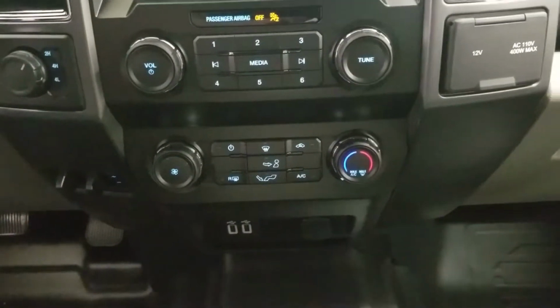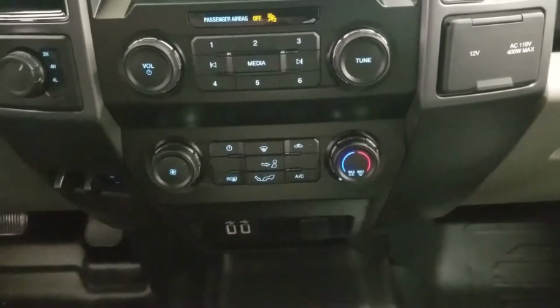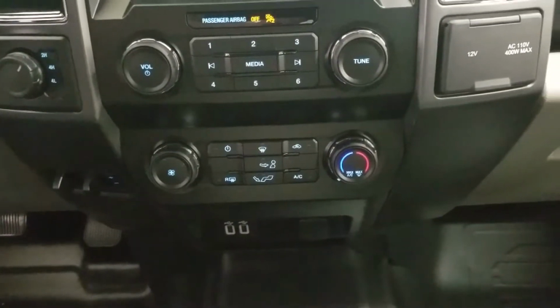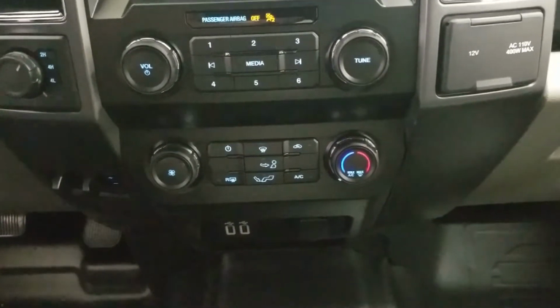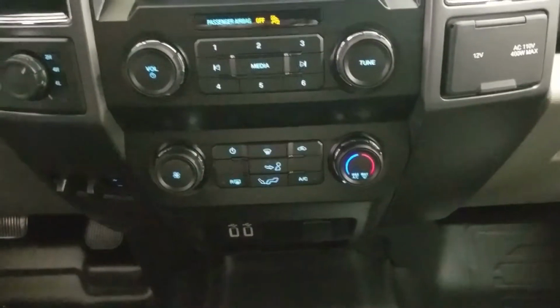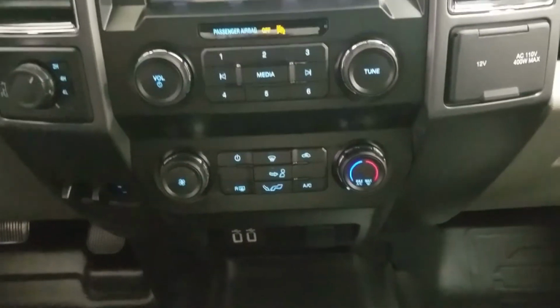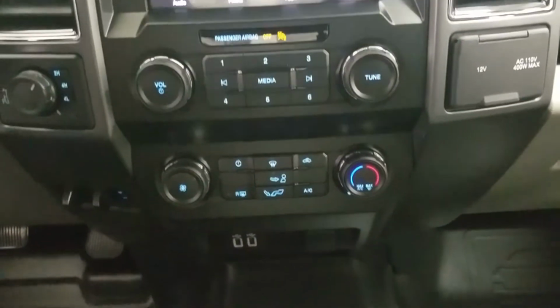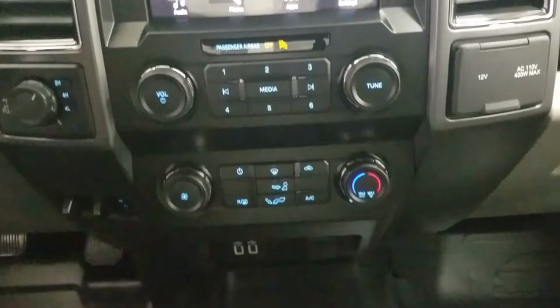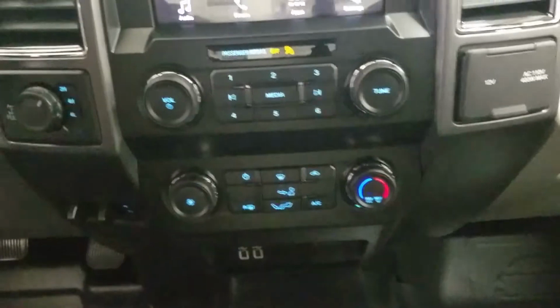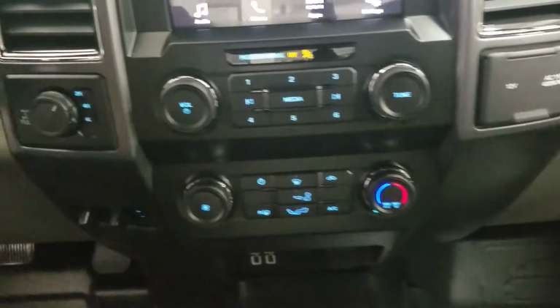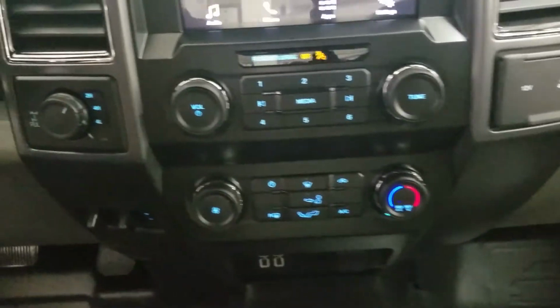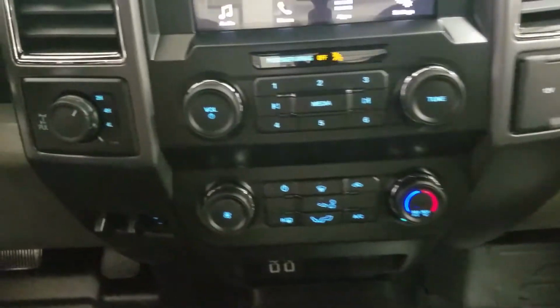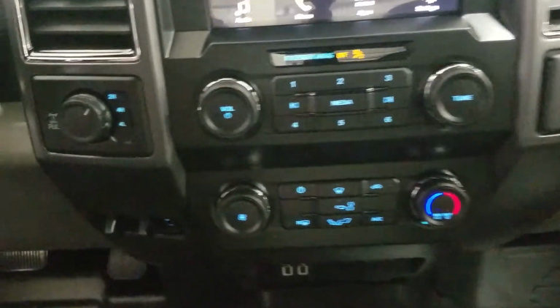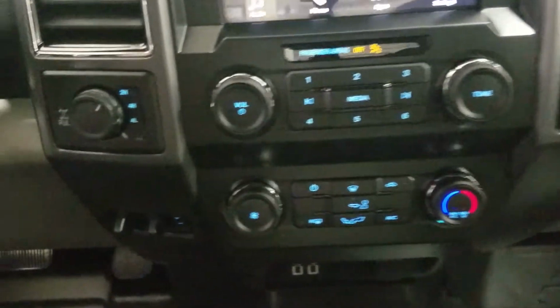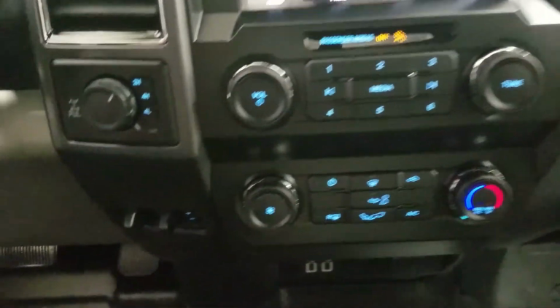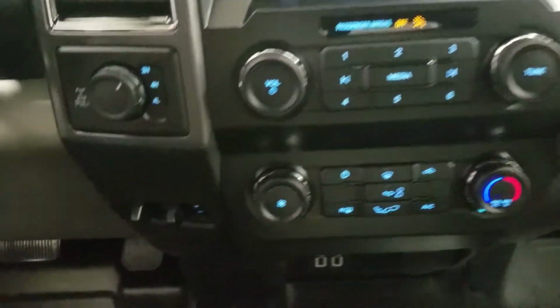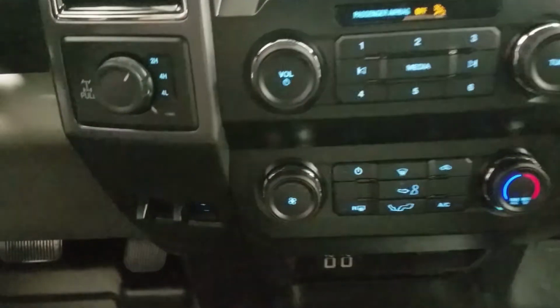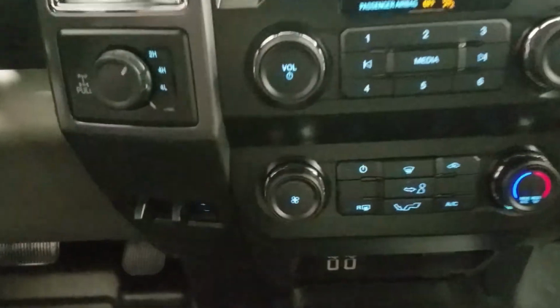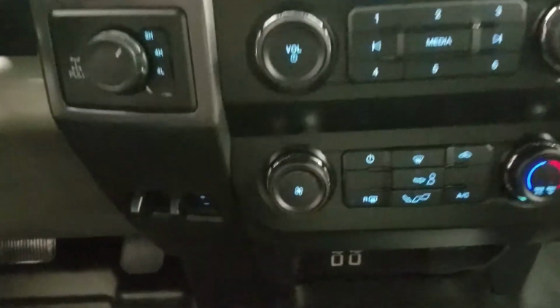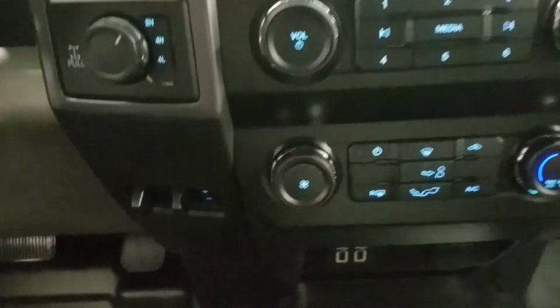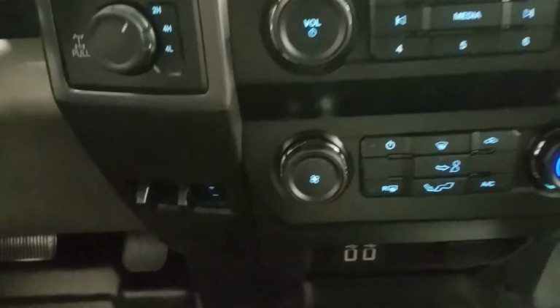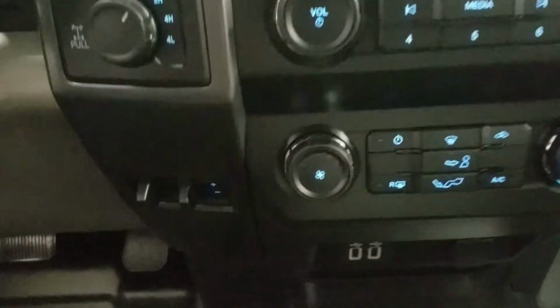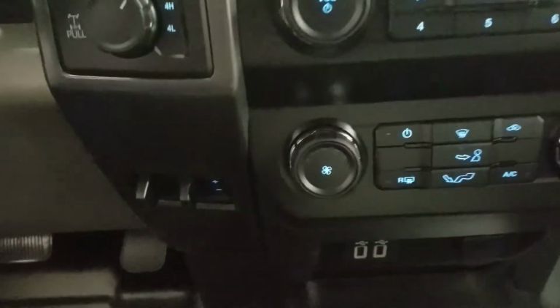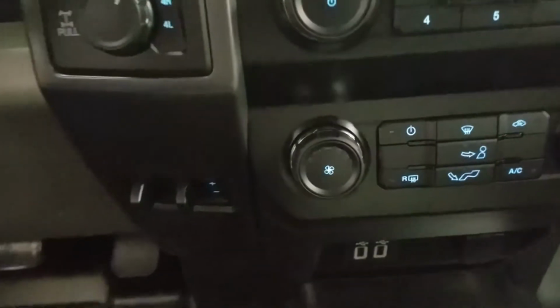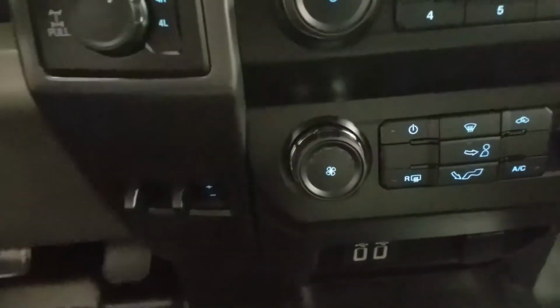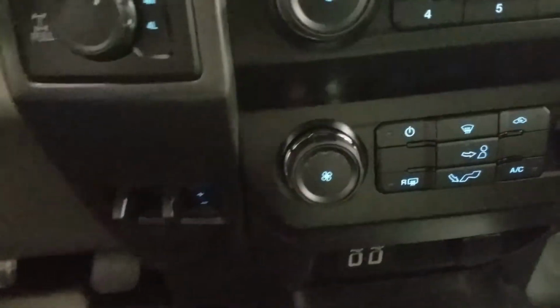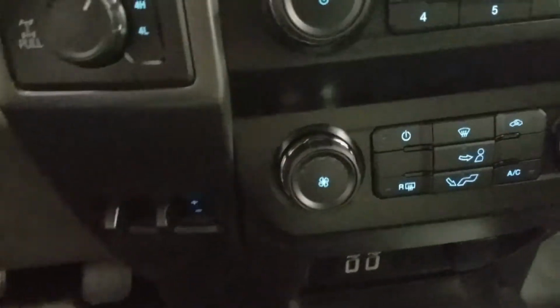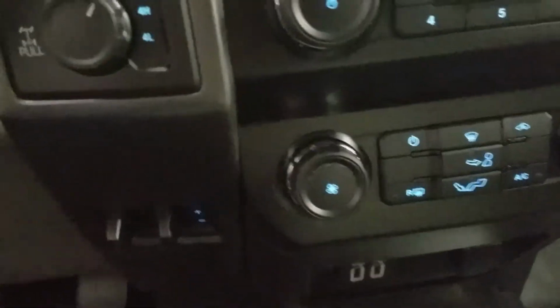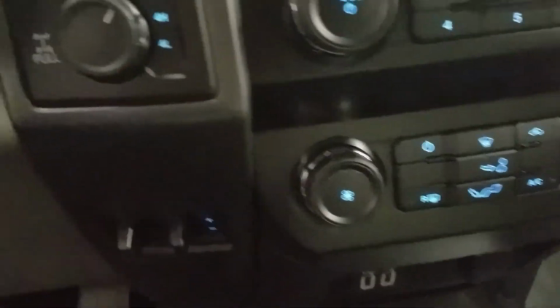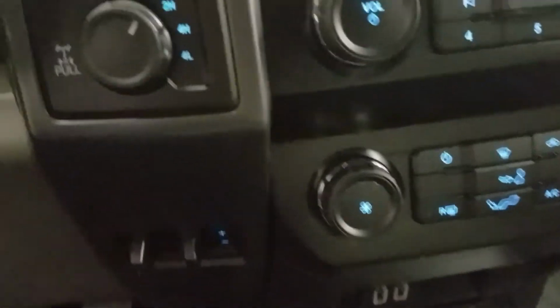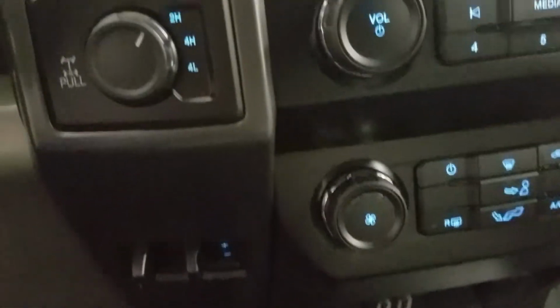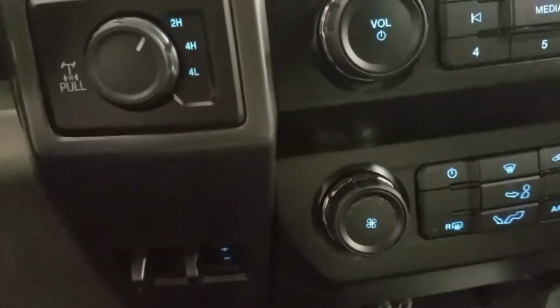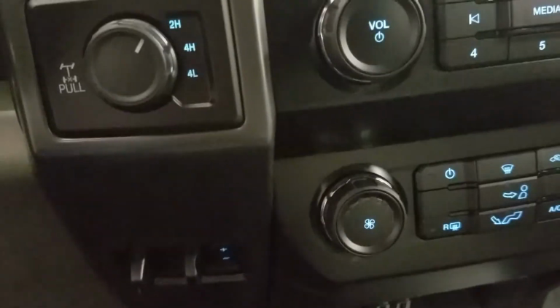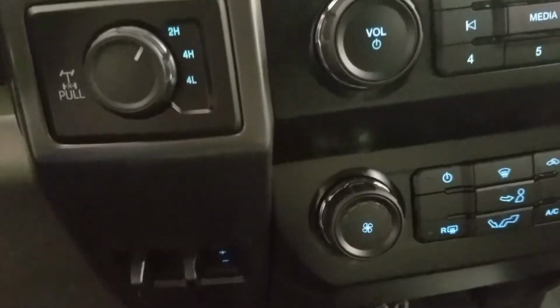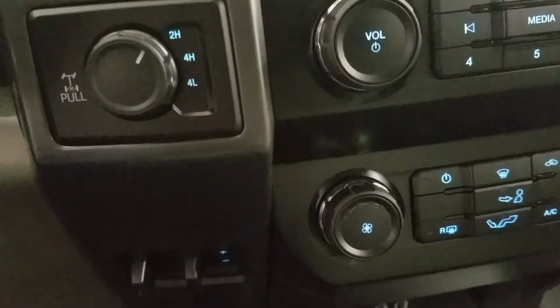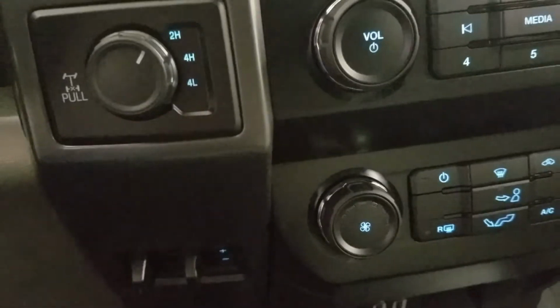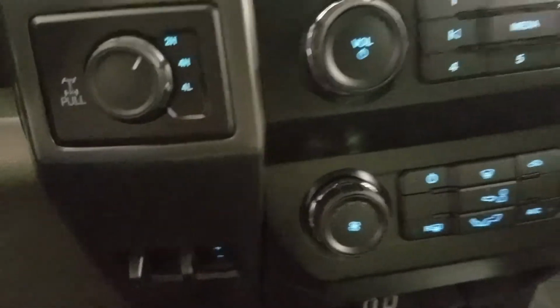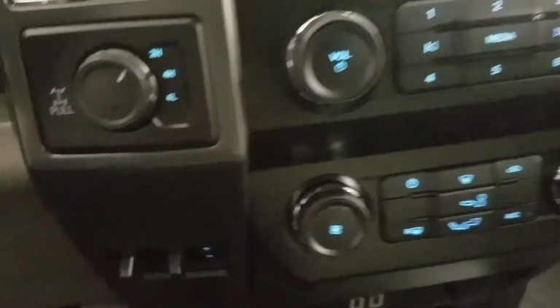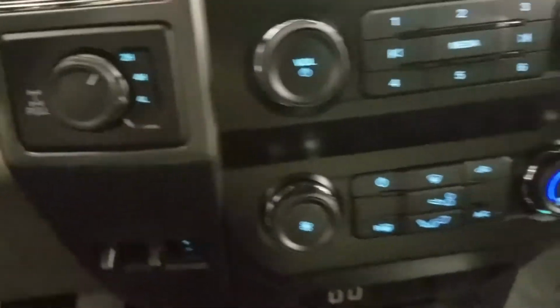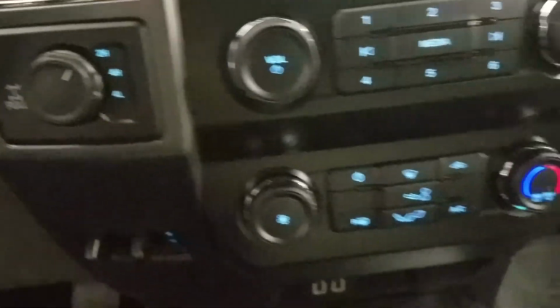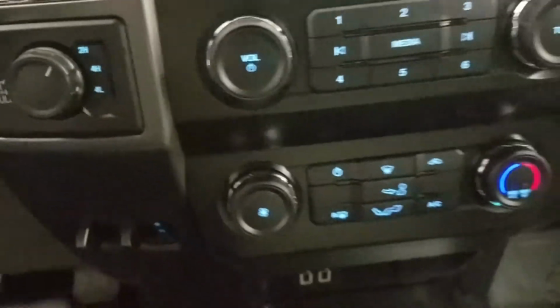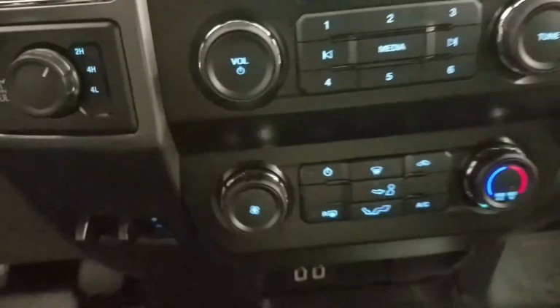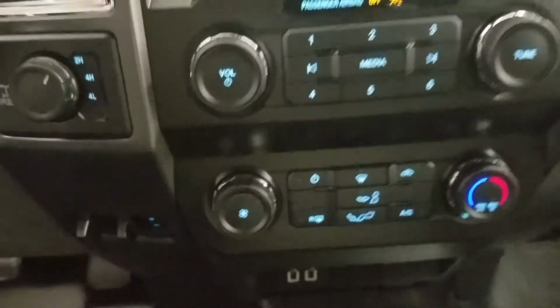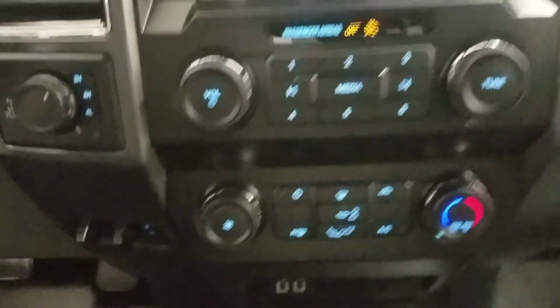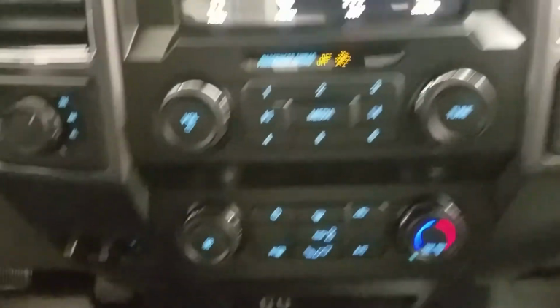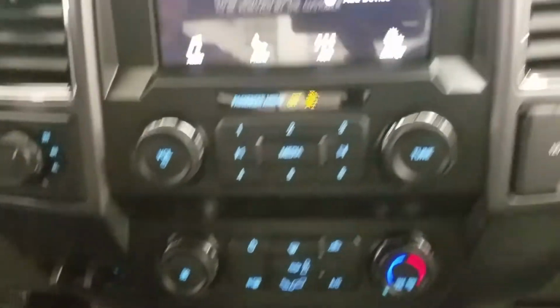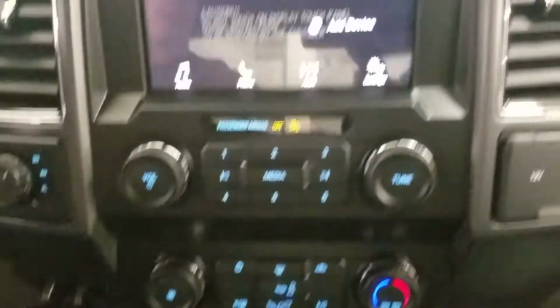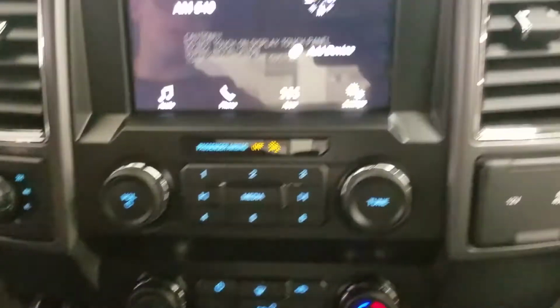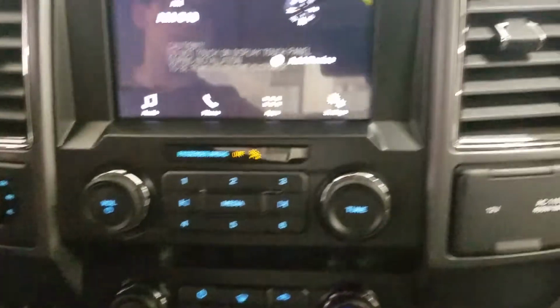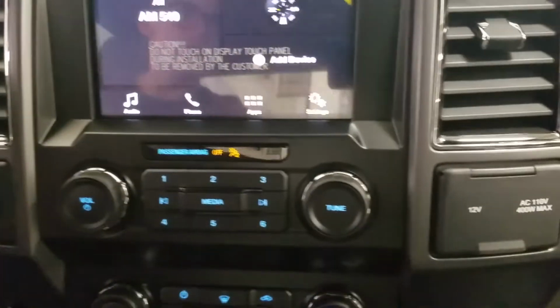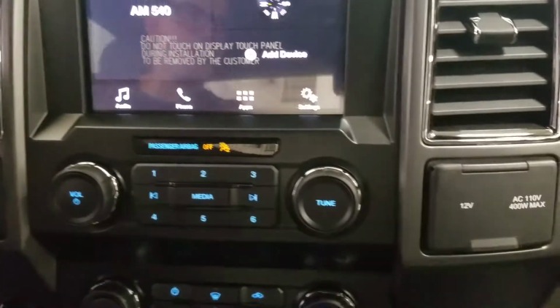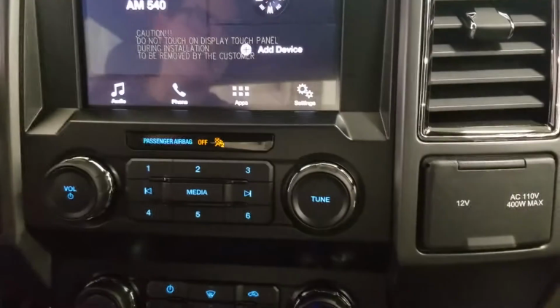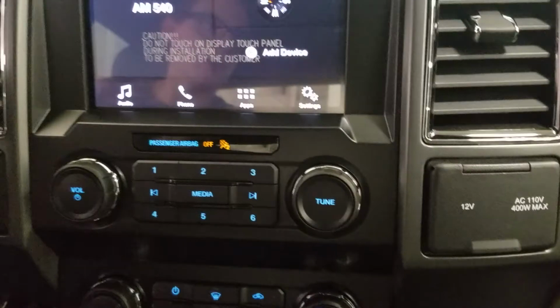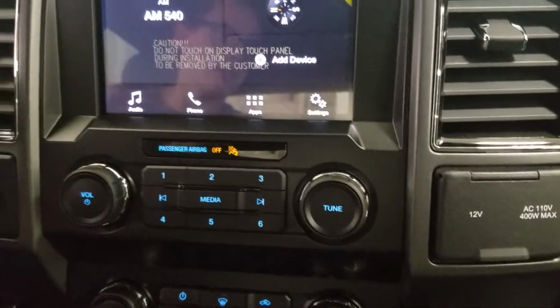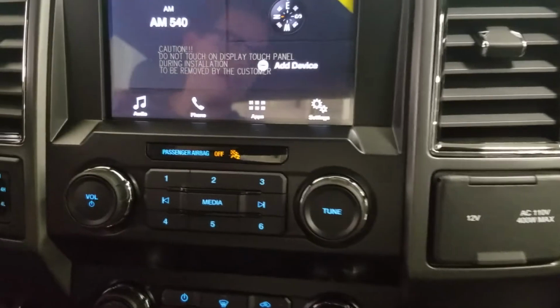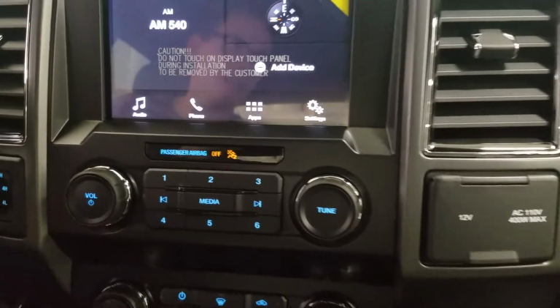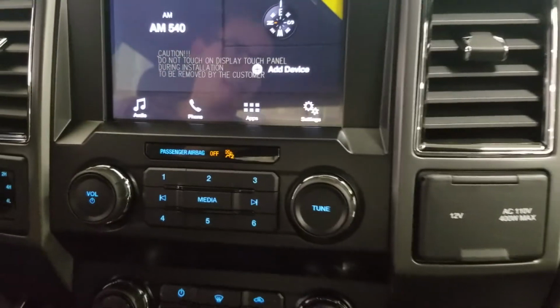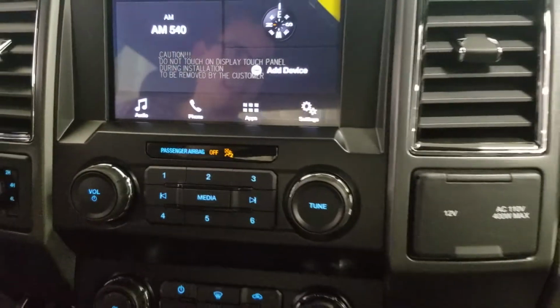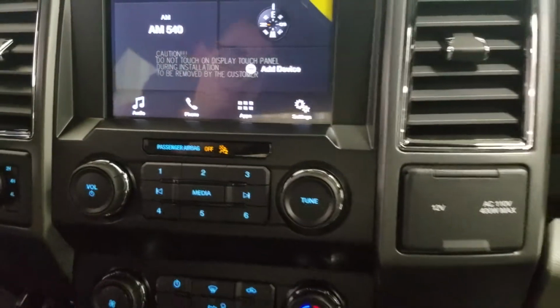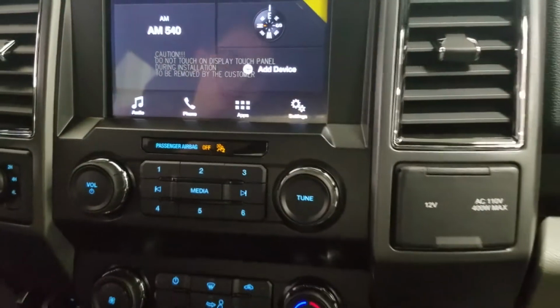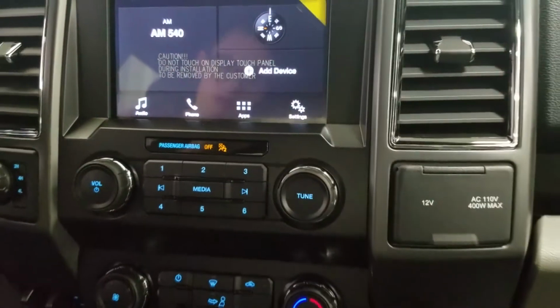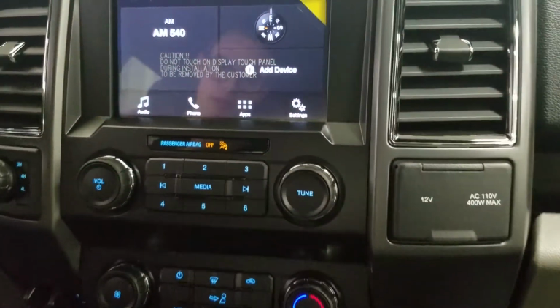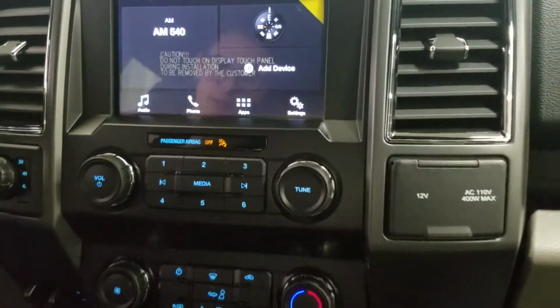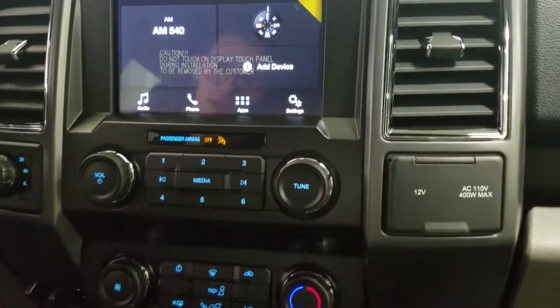We also have our full drive engagement and integrated trailer braking system to the left, as well as a 12-volt adapter and AC outlet to the right.